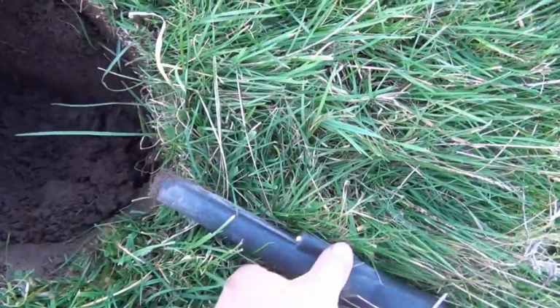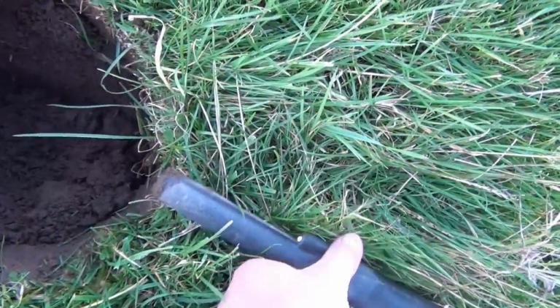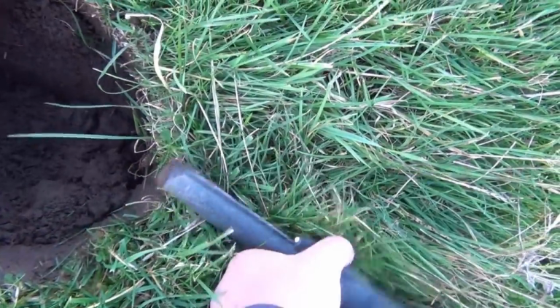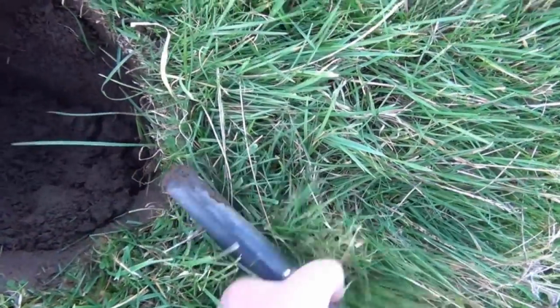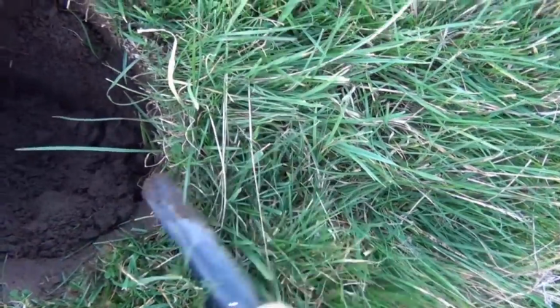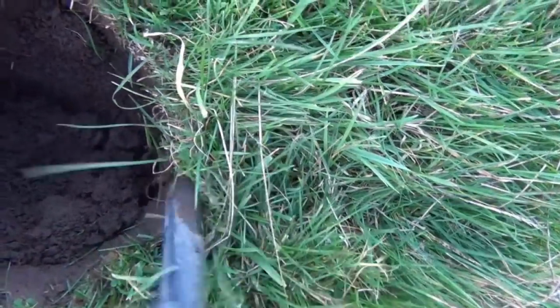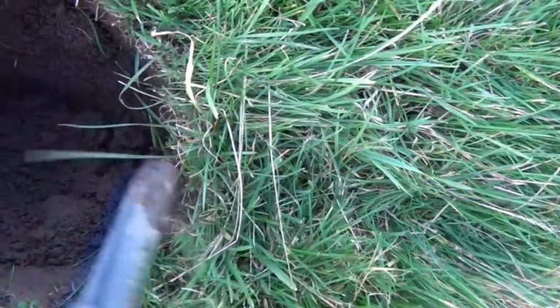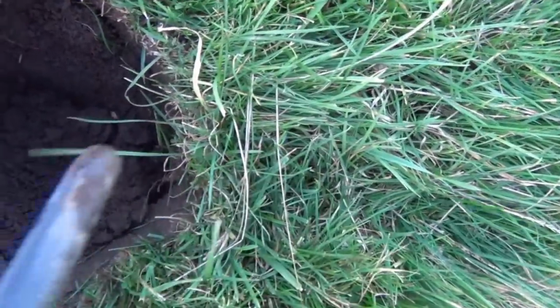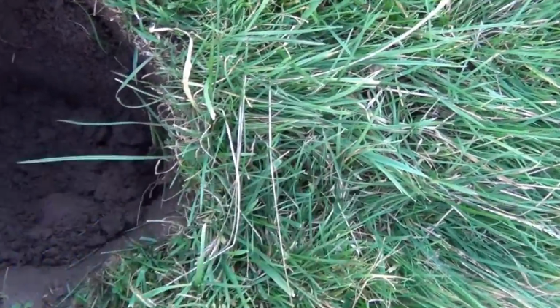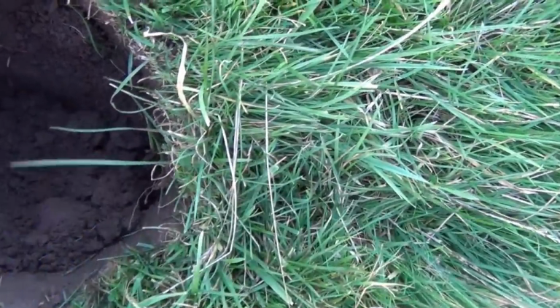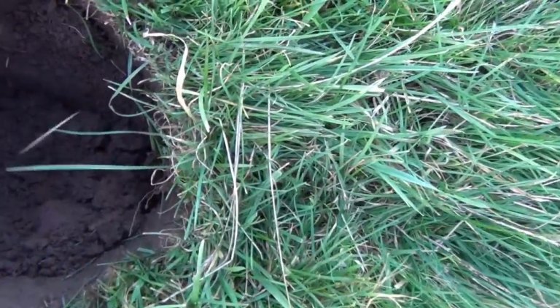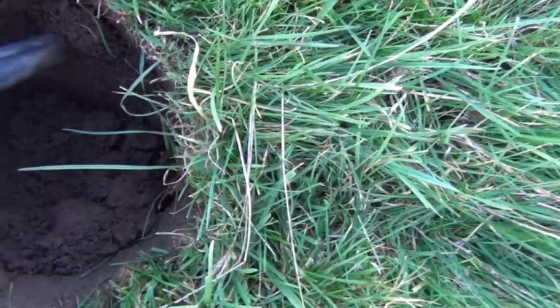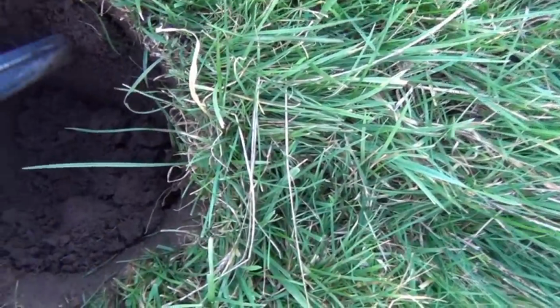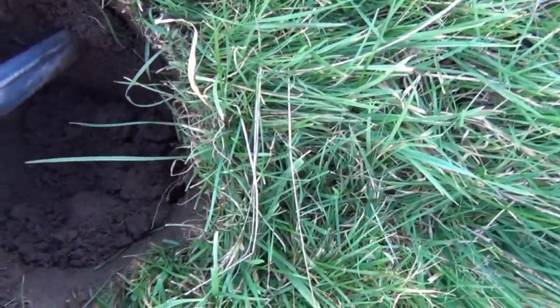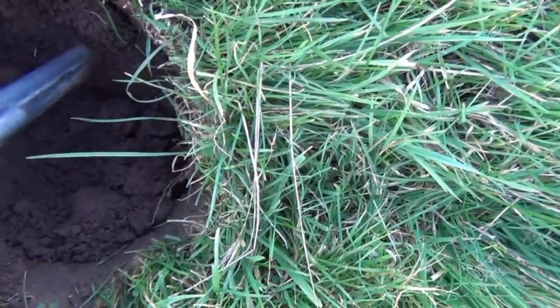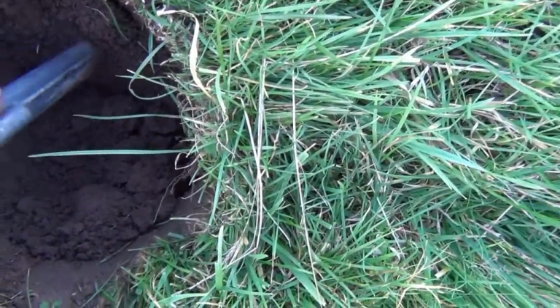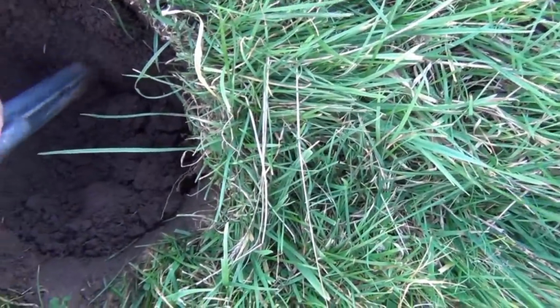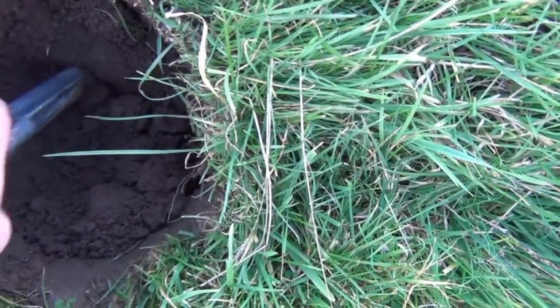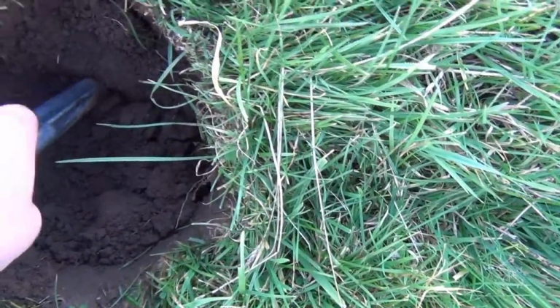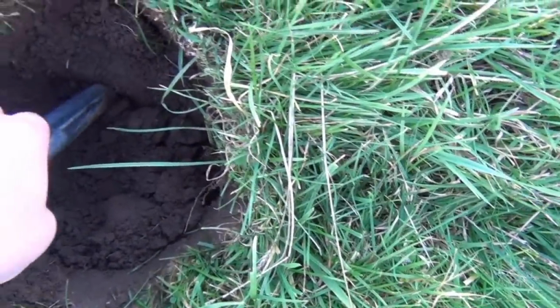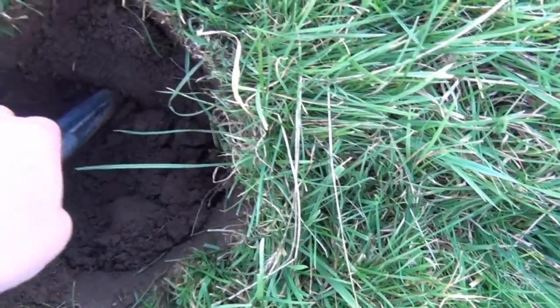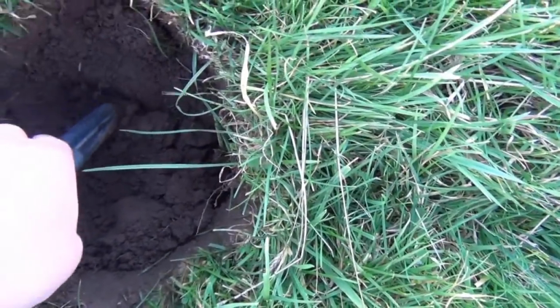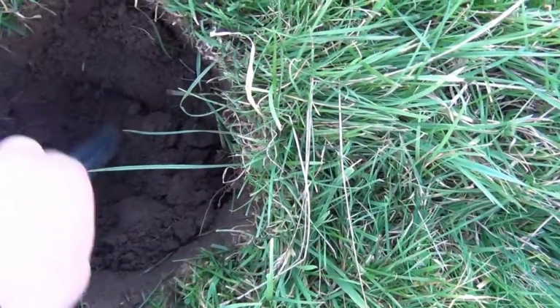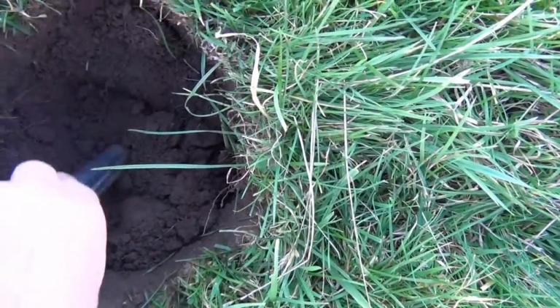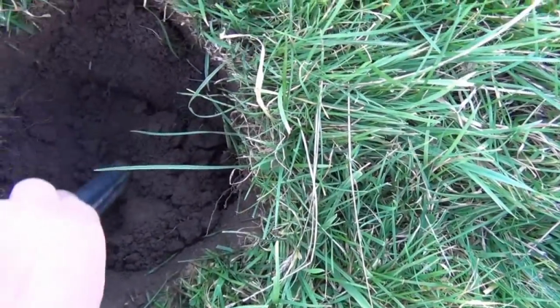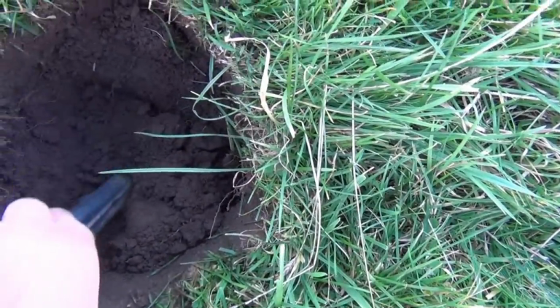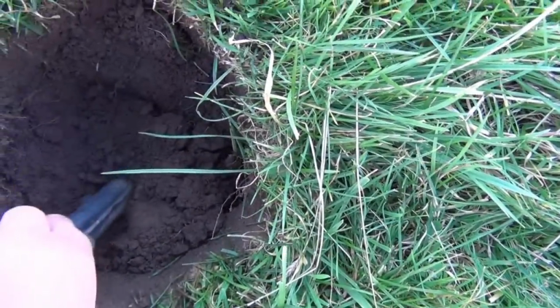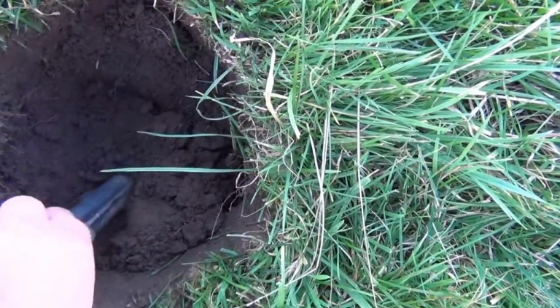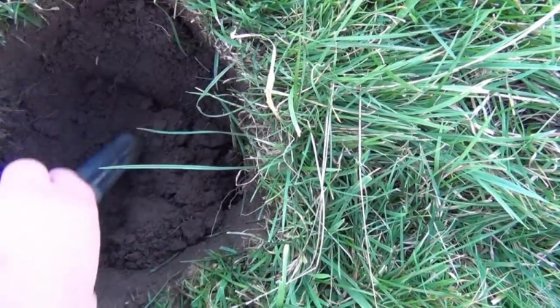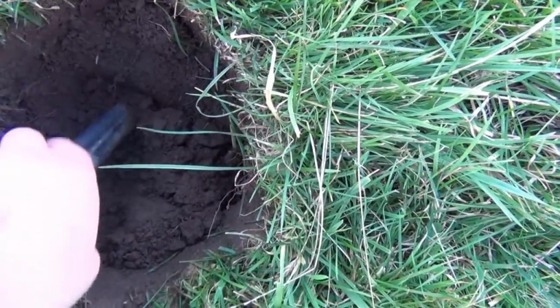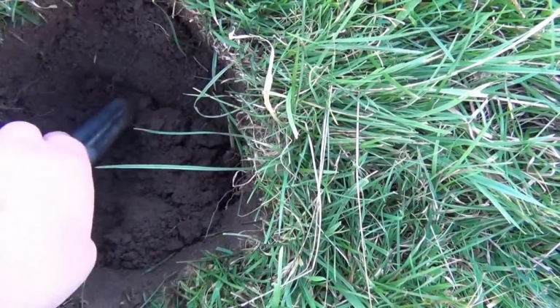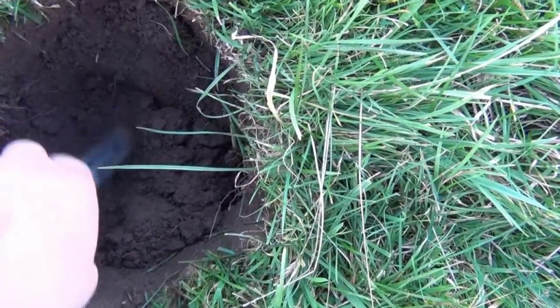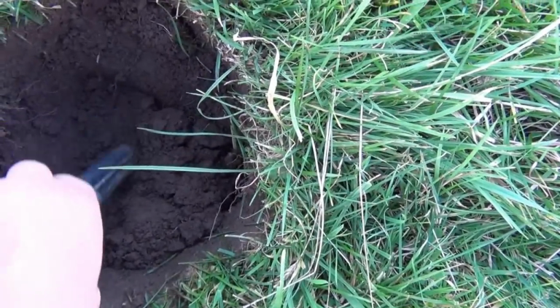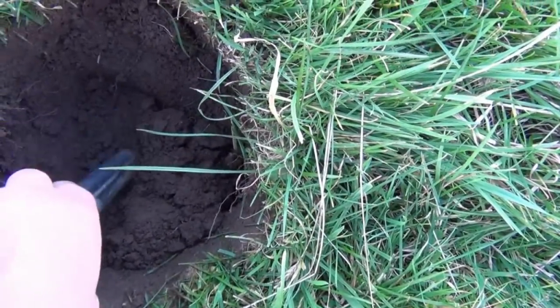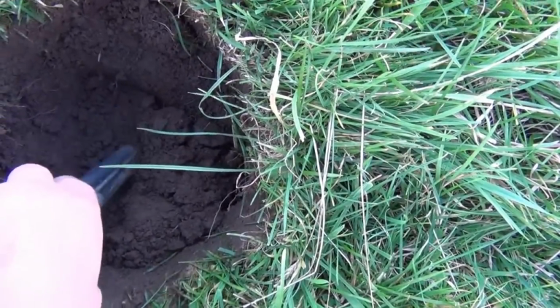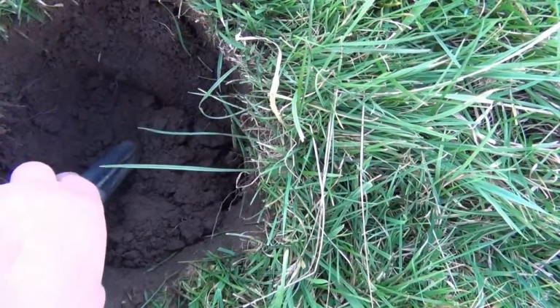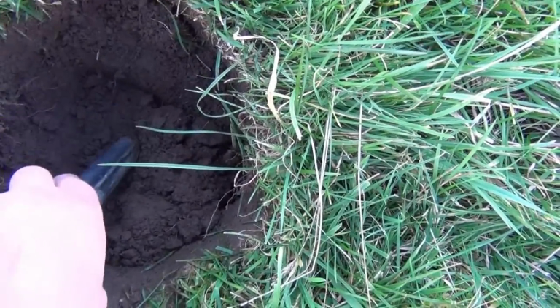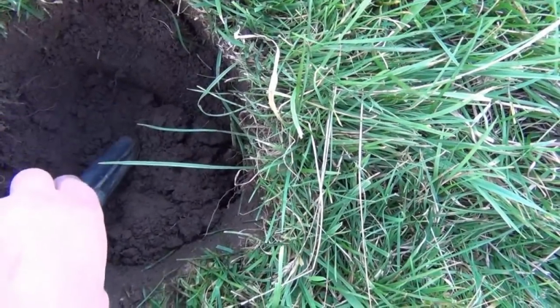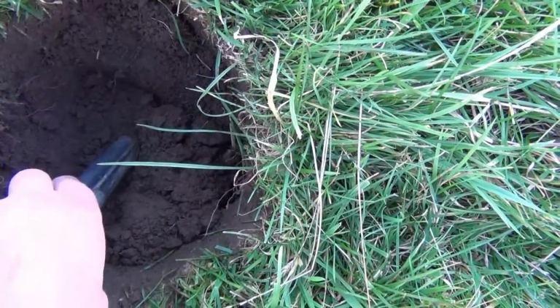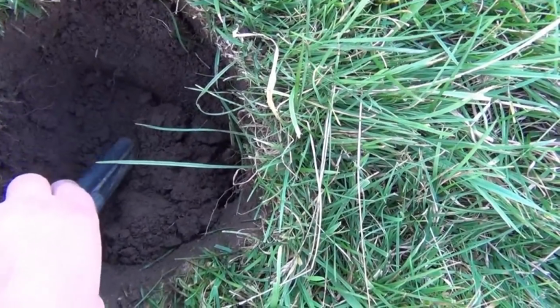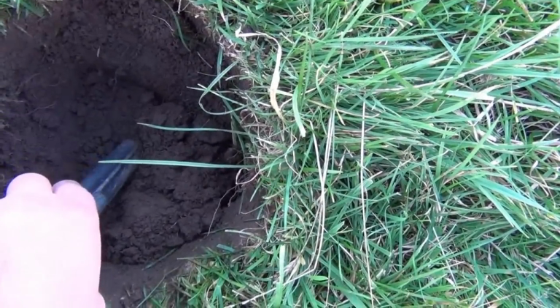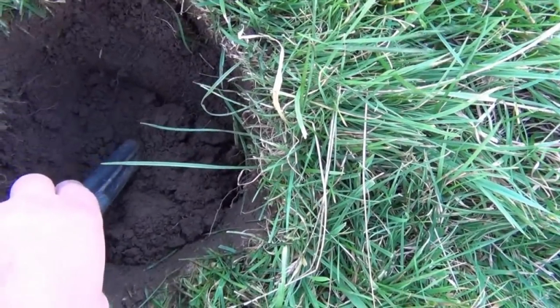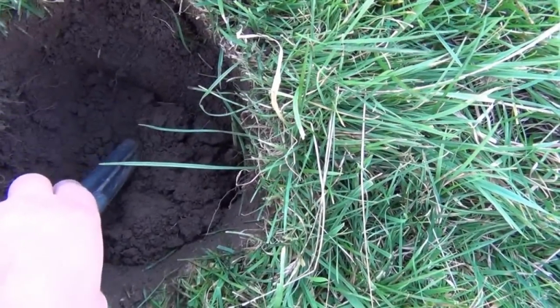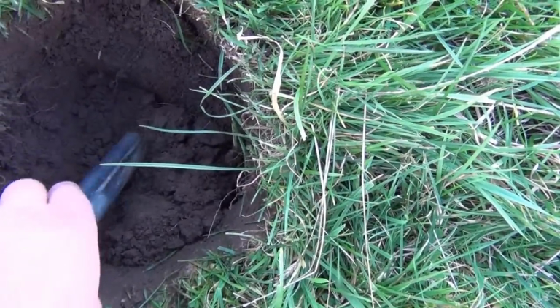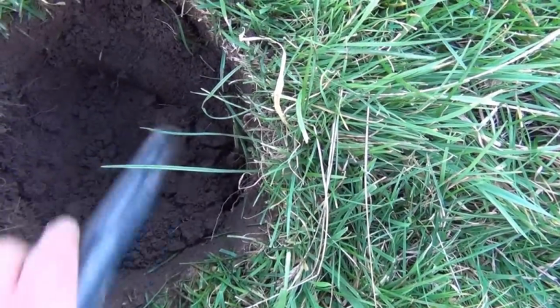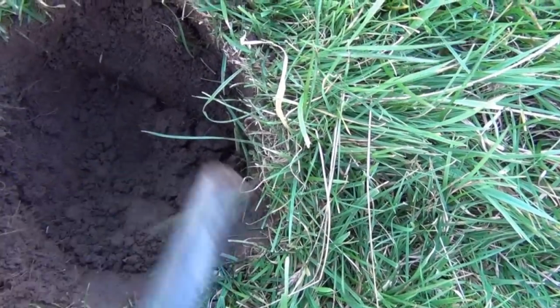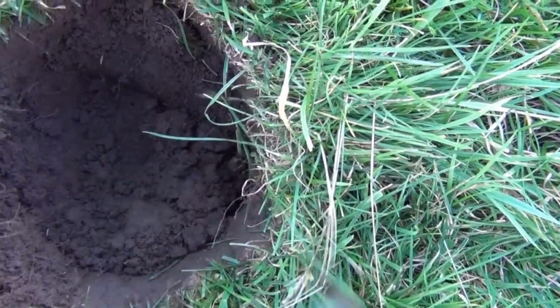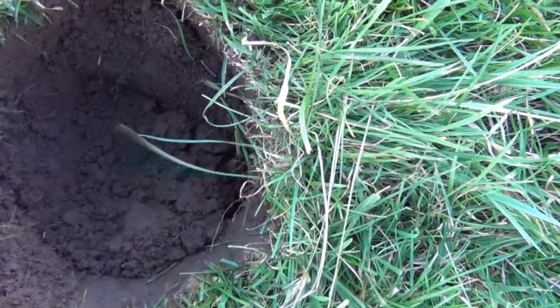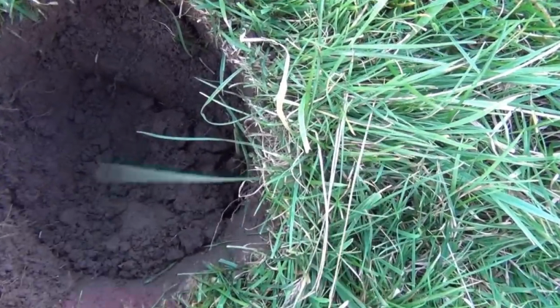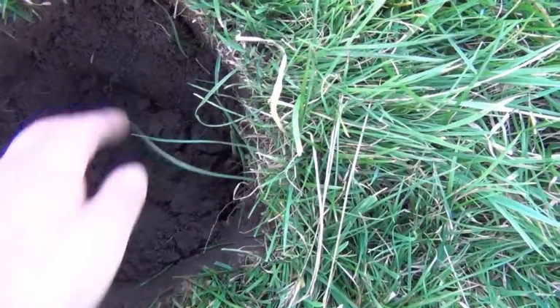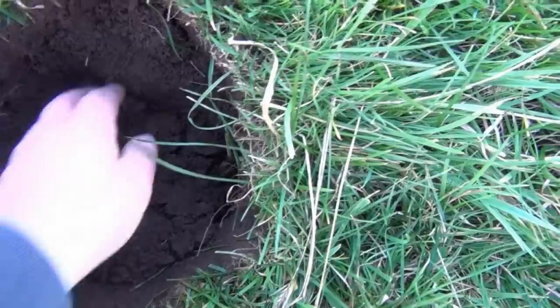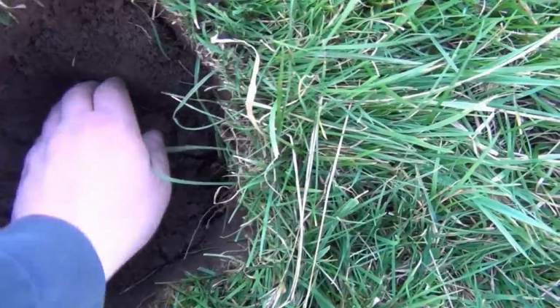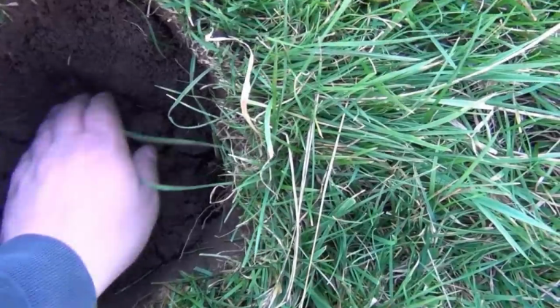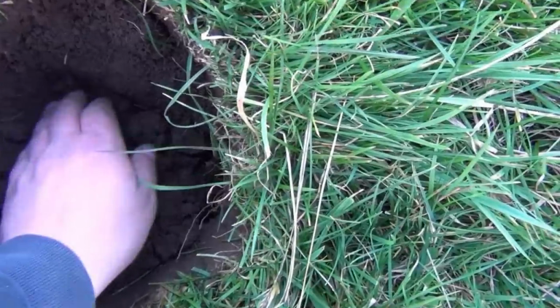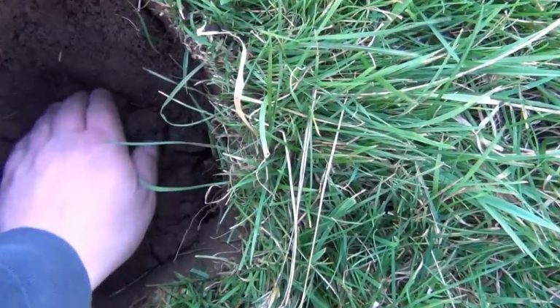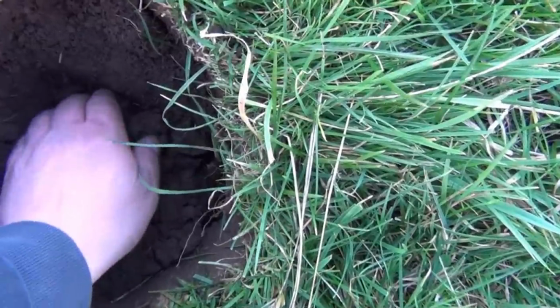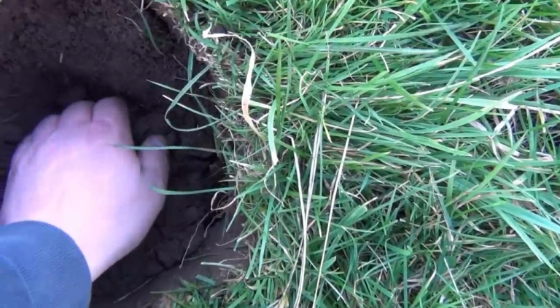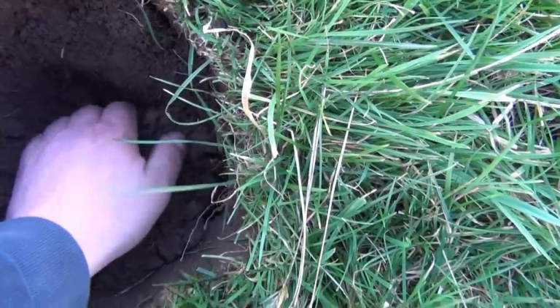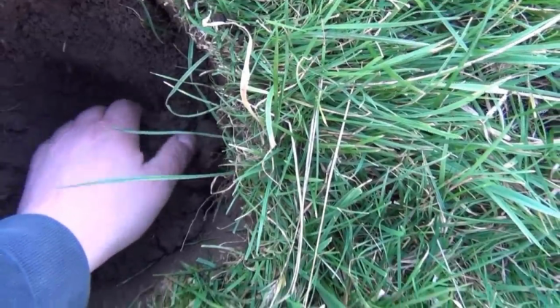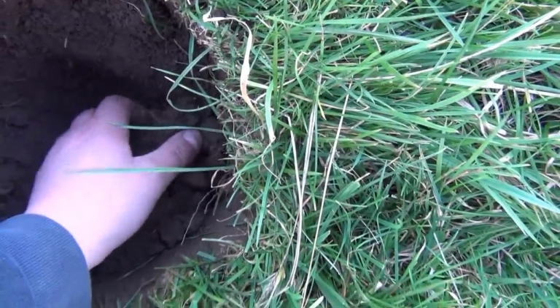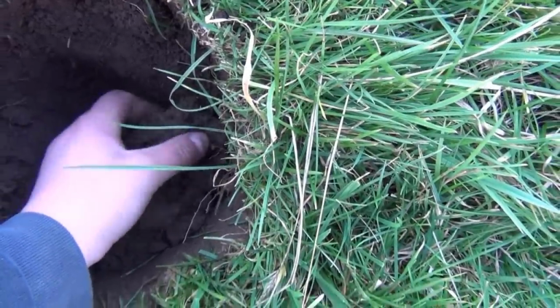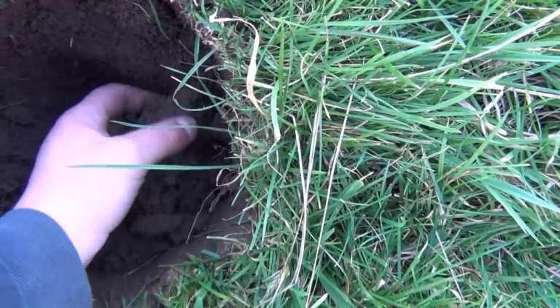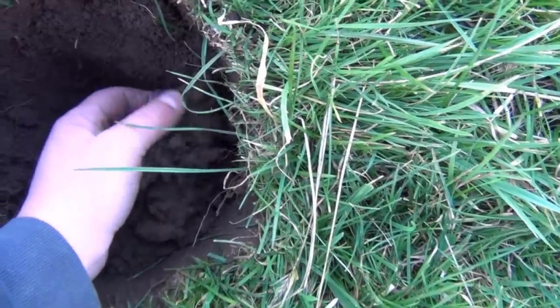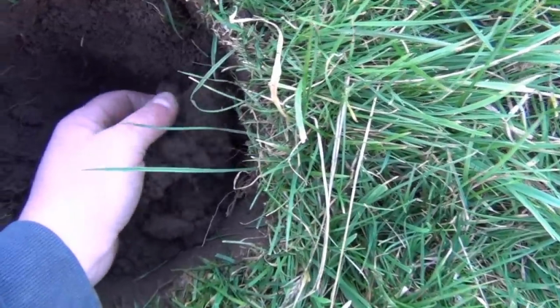Second dig of the day. This one definitely can't be as good as the first, surely to God.